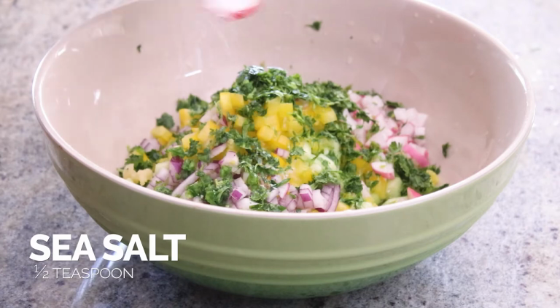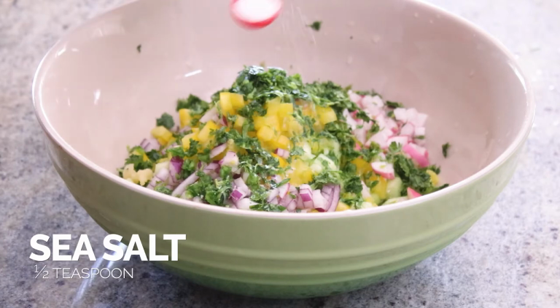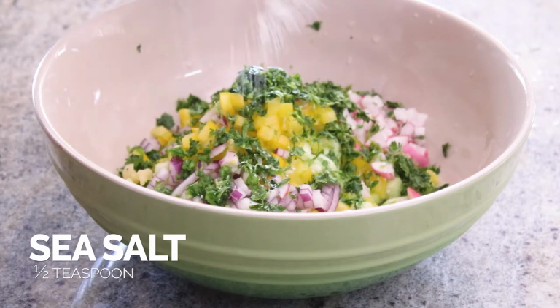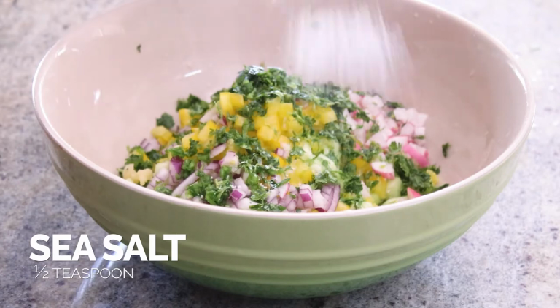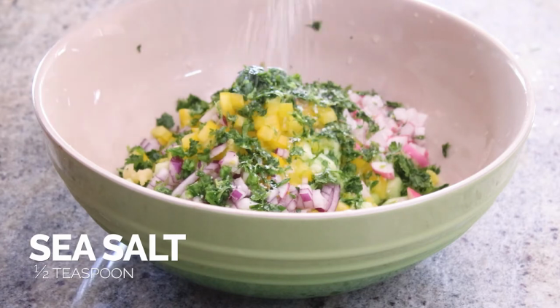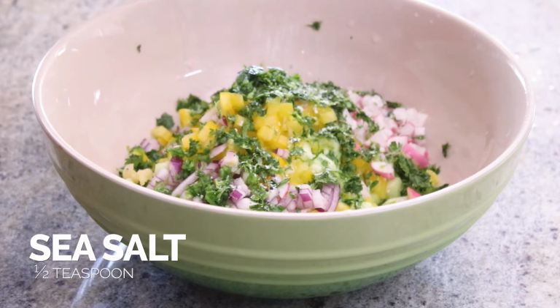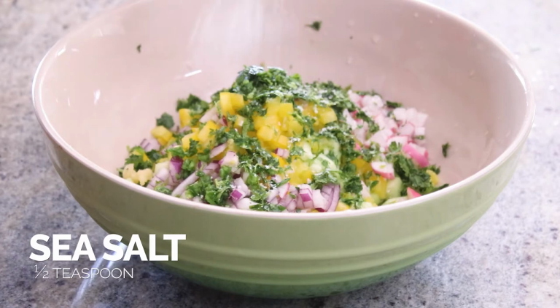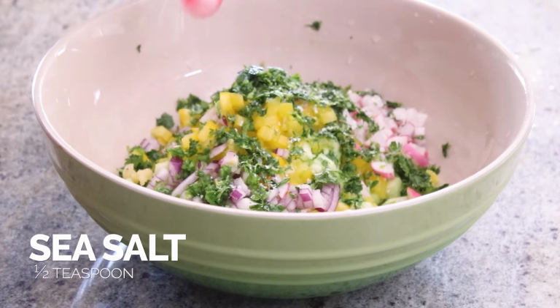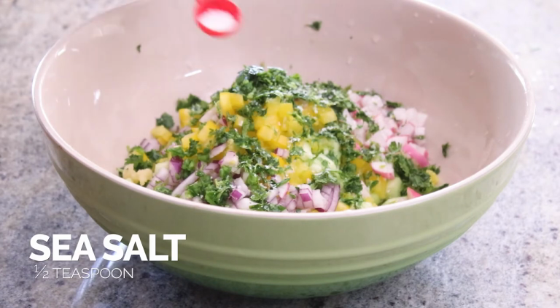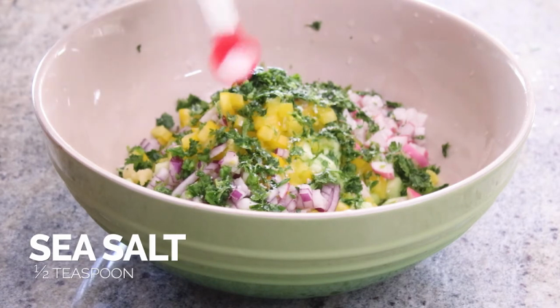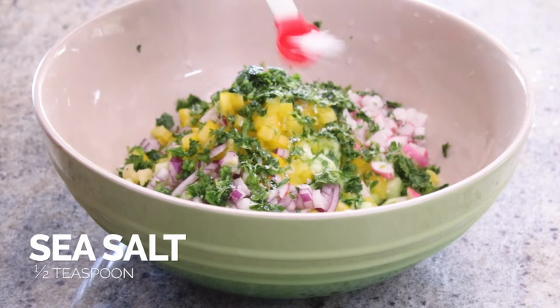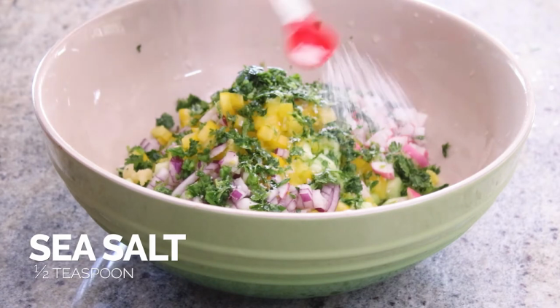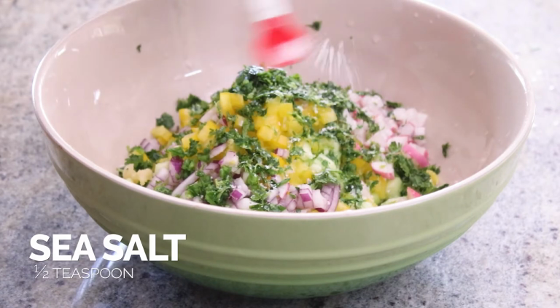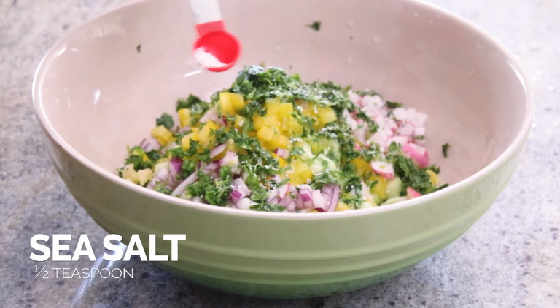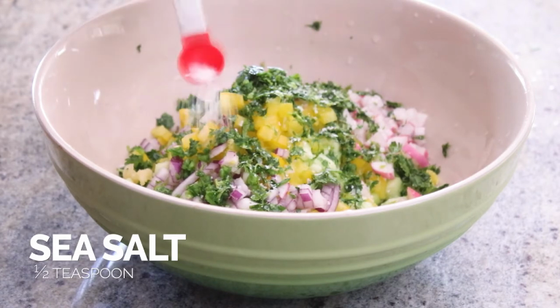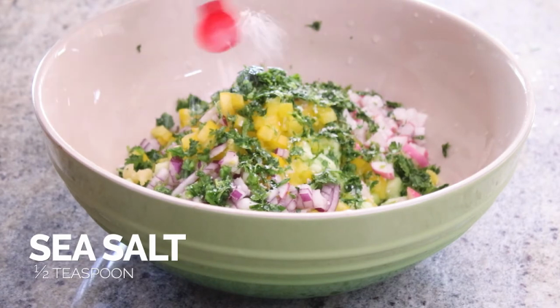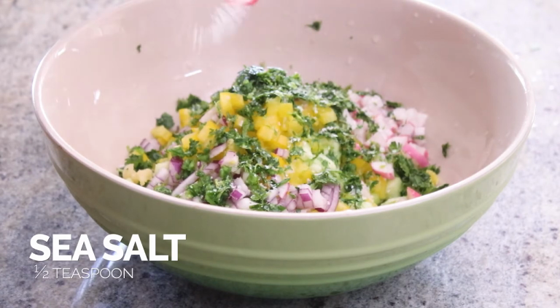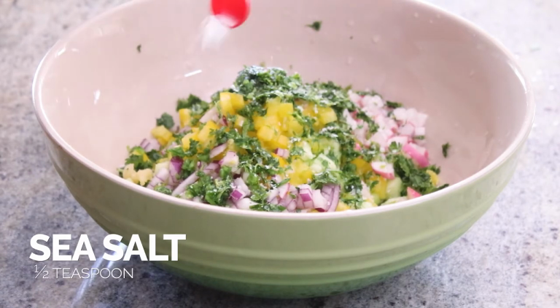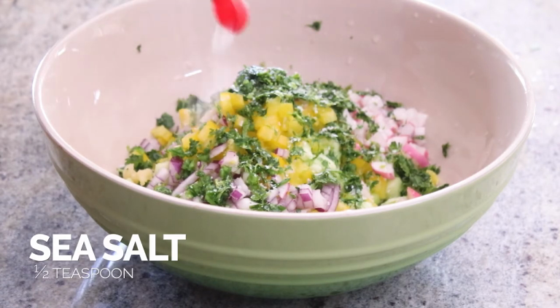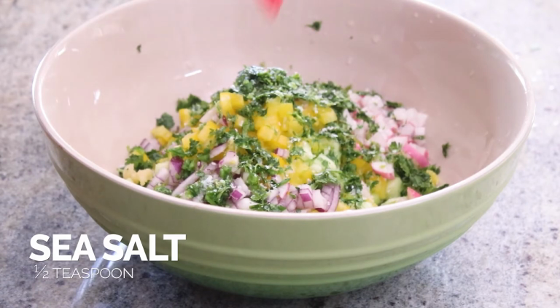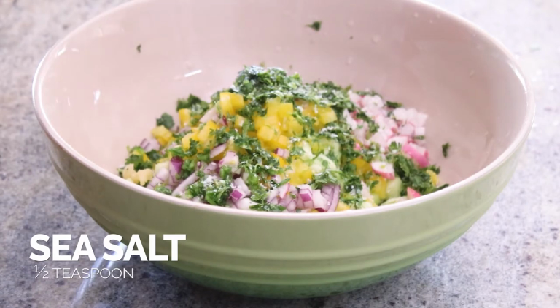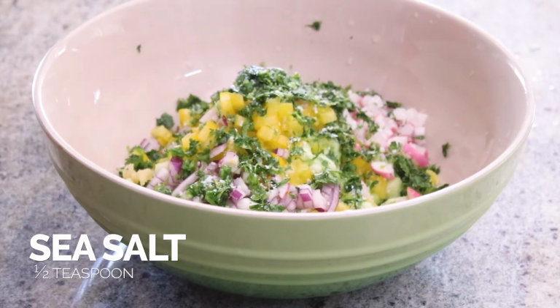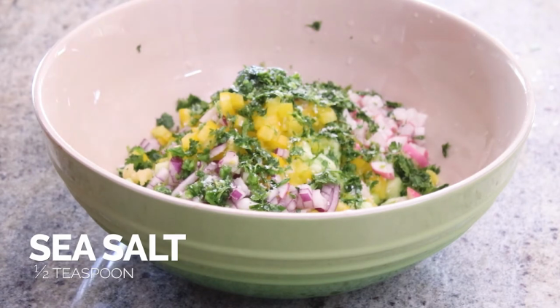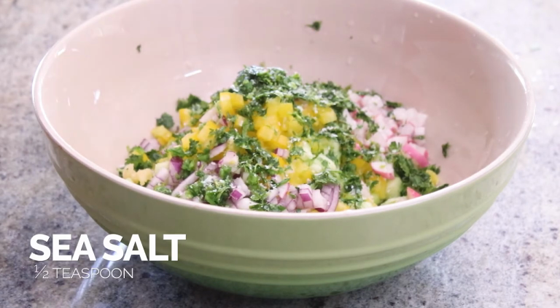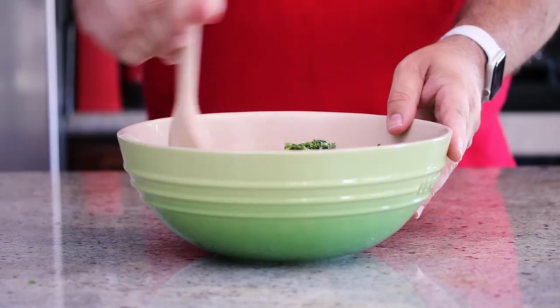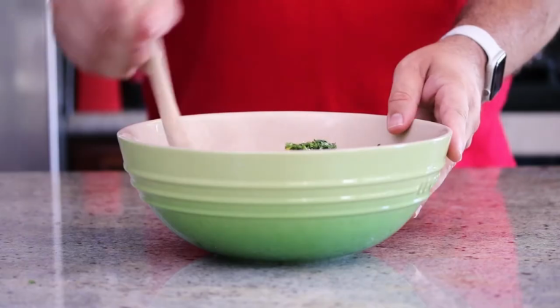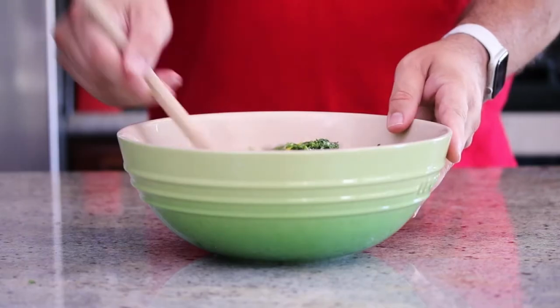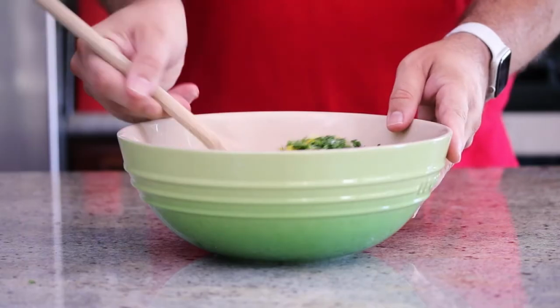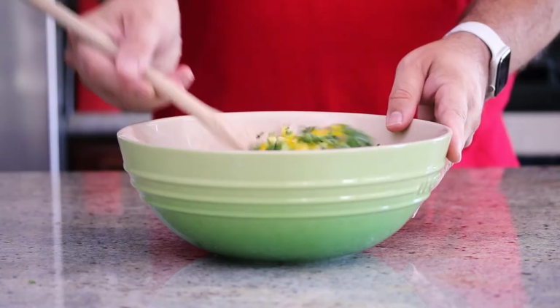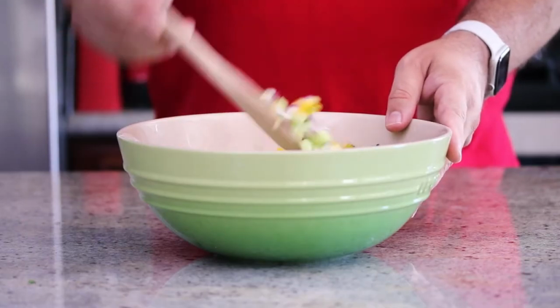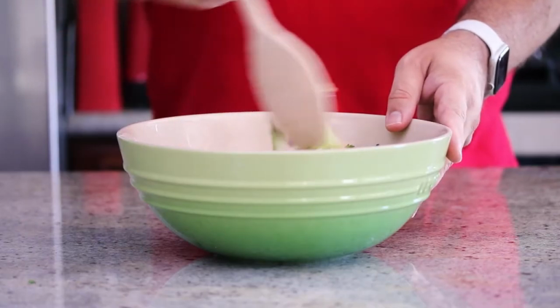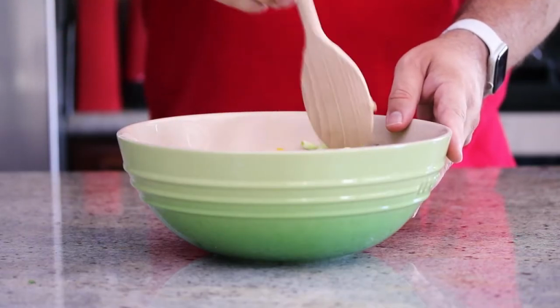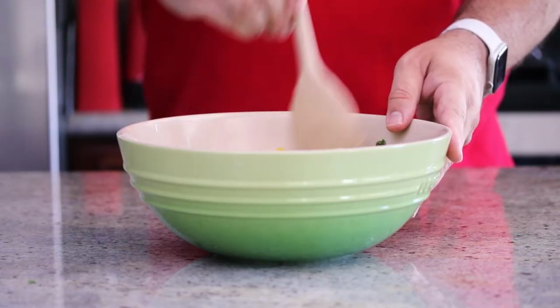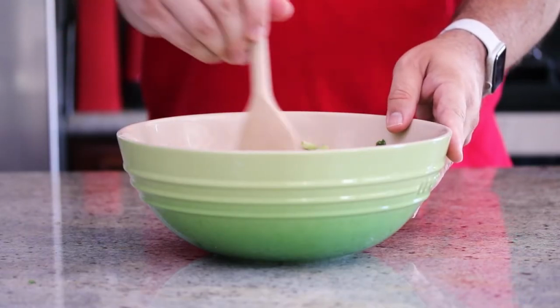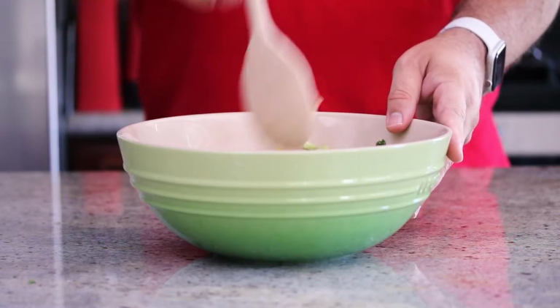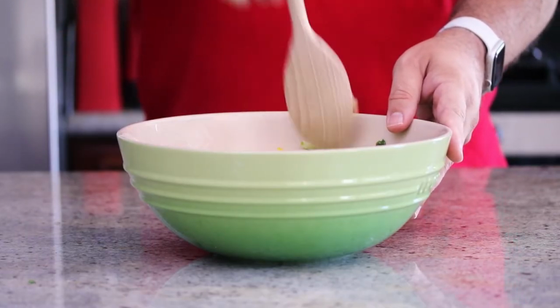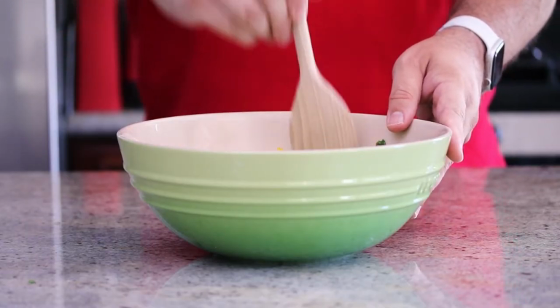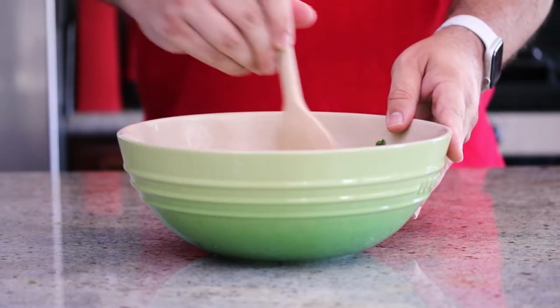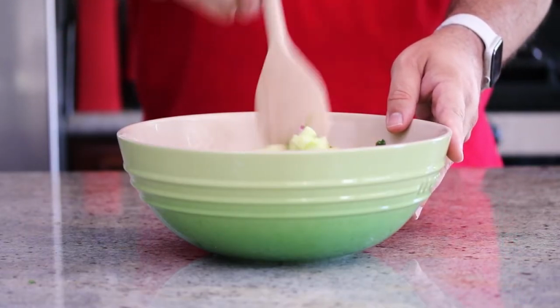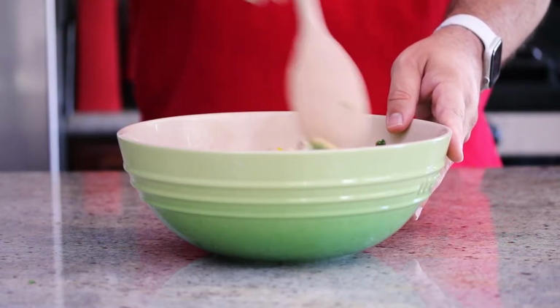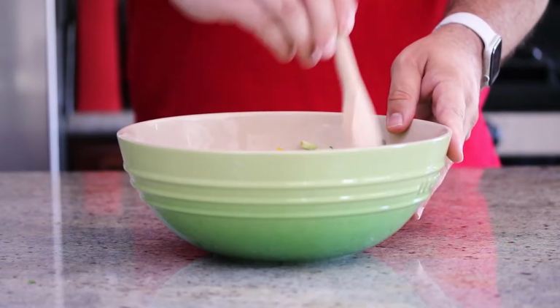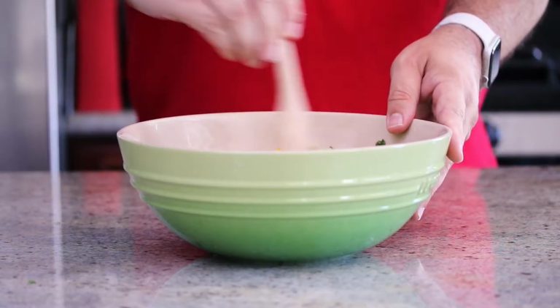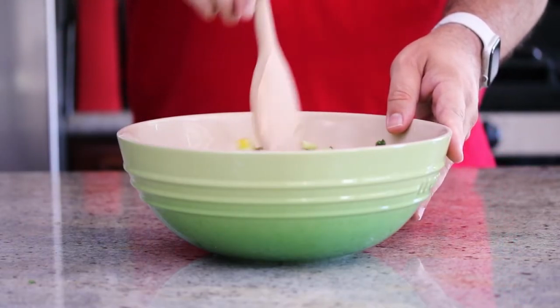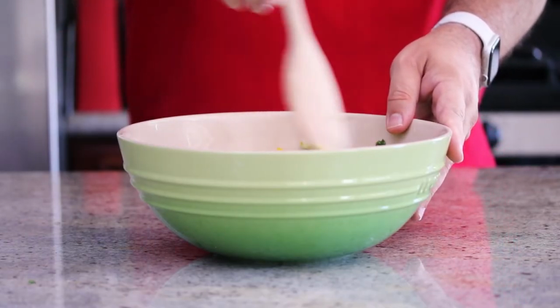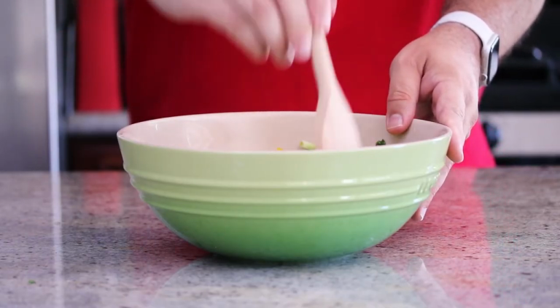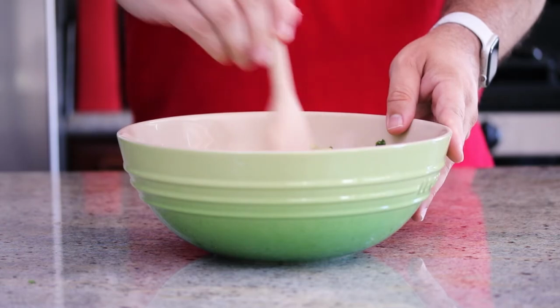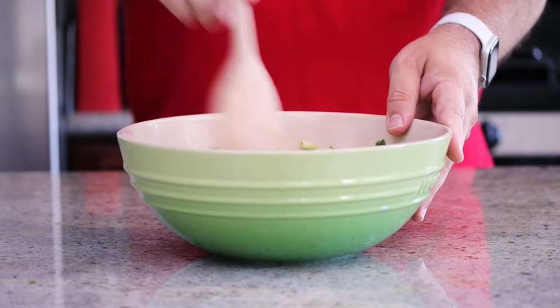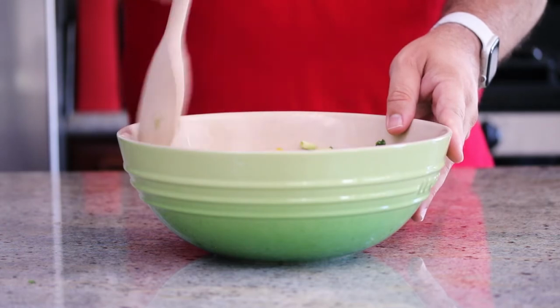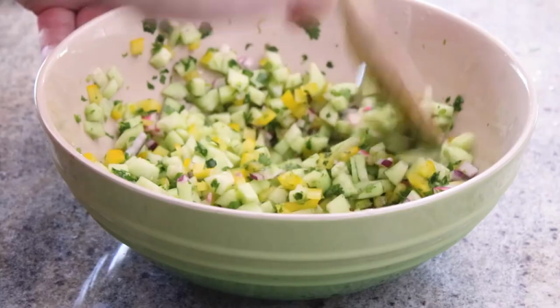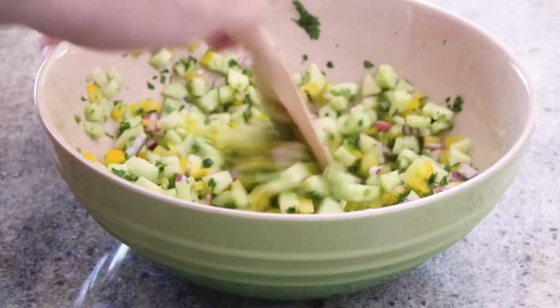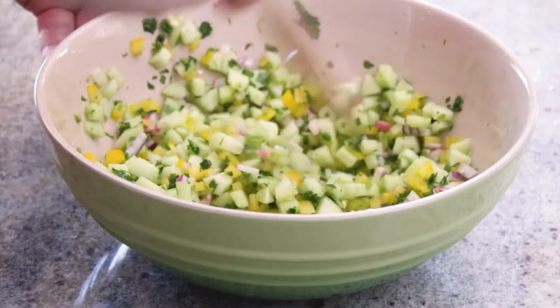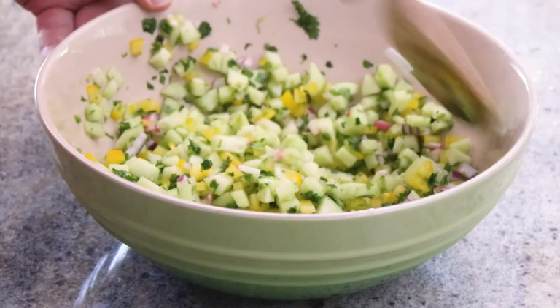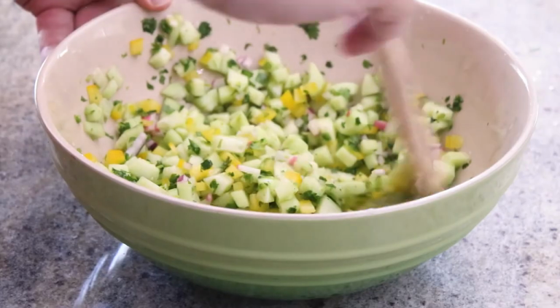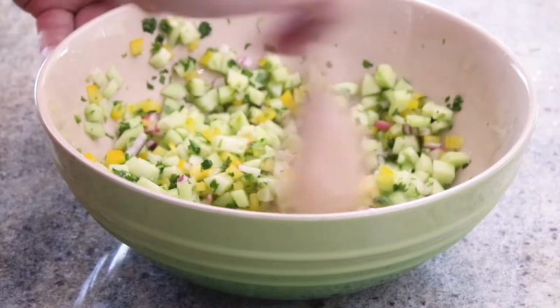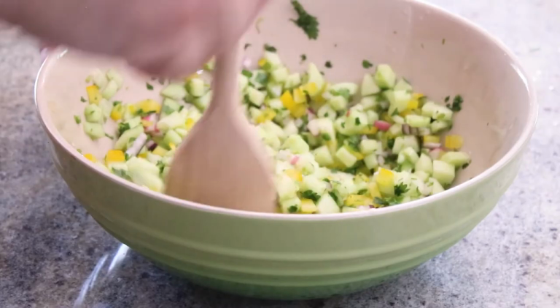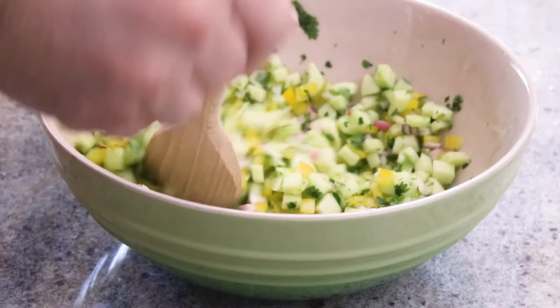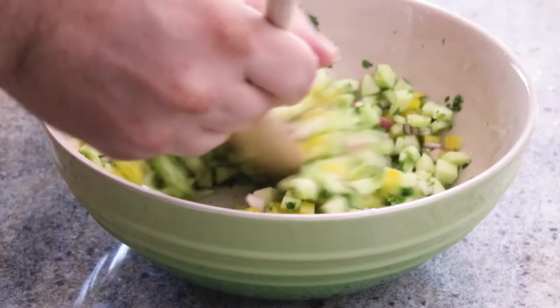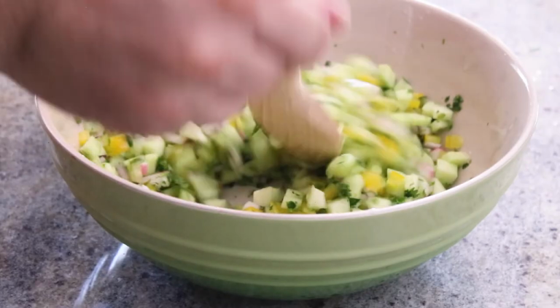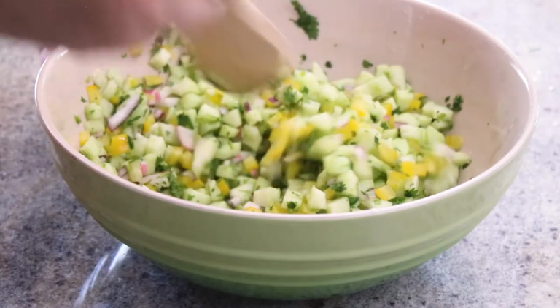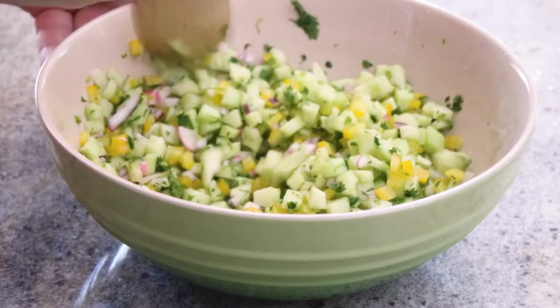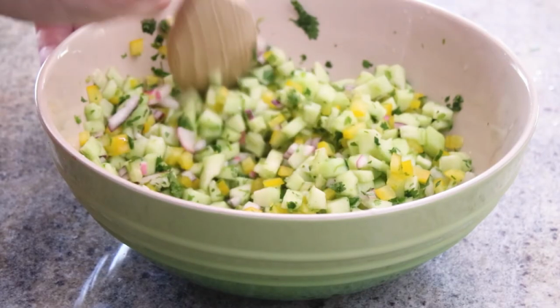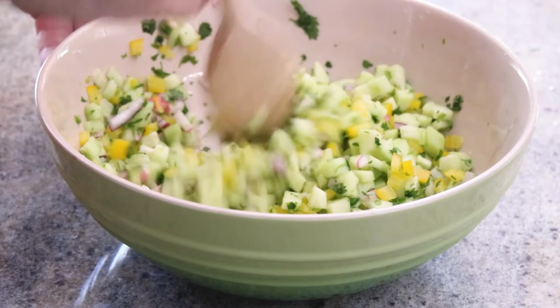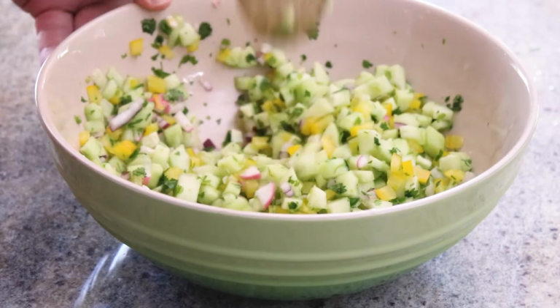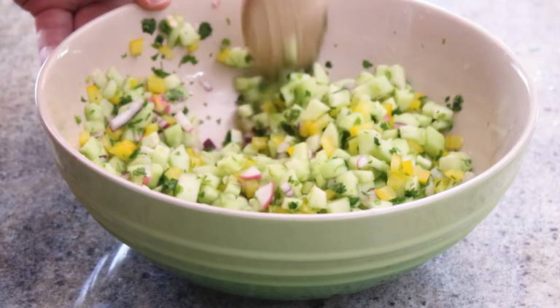Now we're going to add in our sea salt and then just mix the salsa together. How great is this salsa looking, guys?